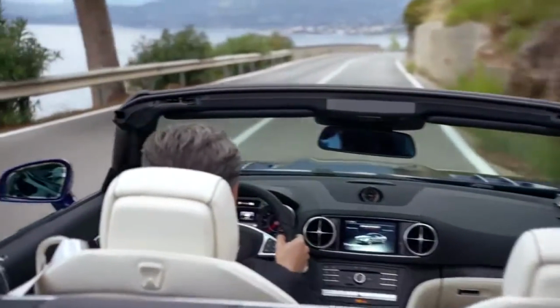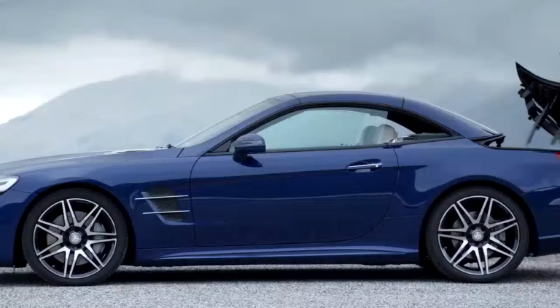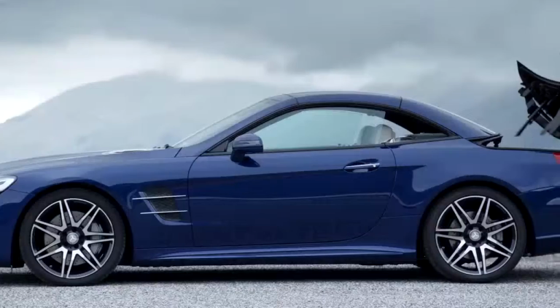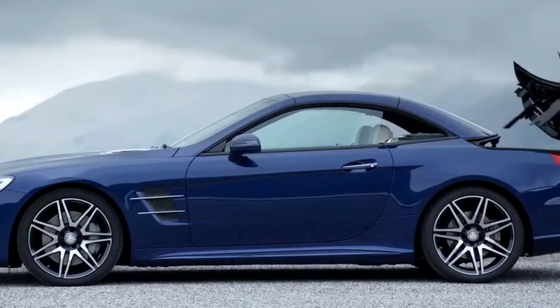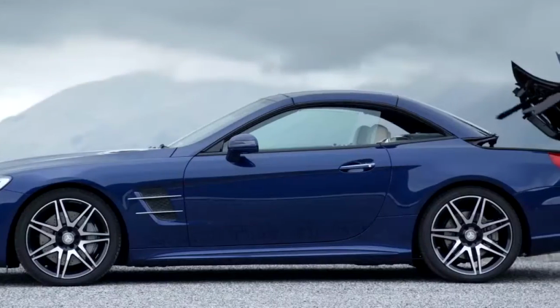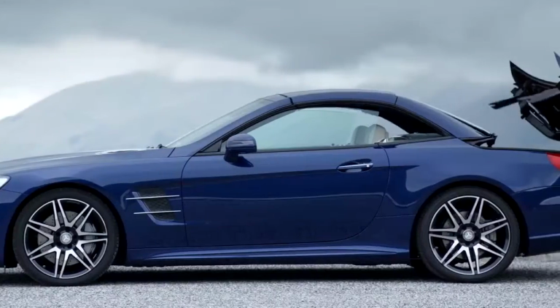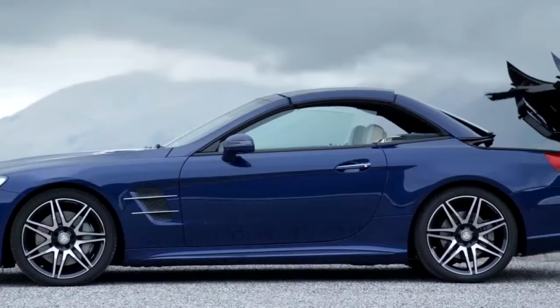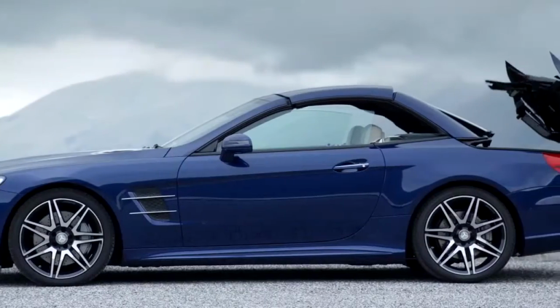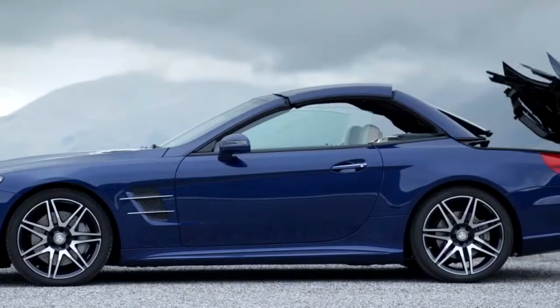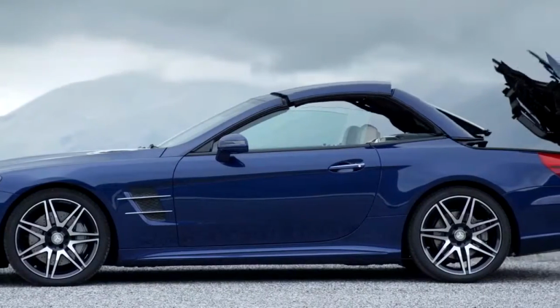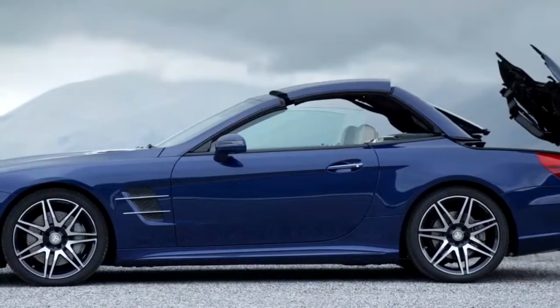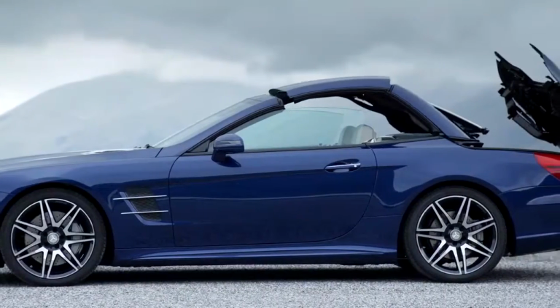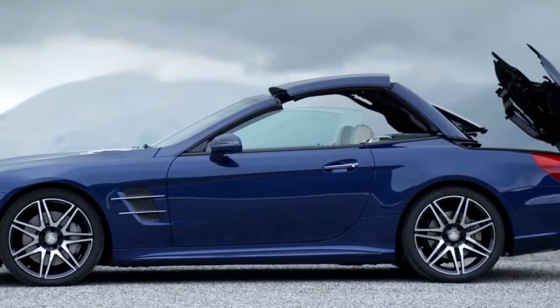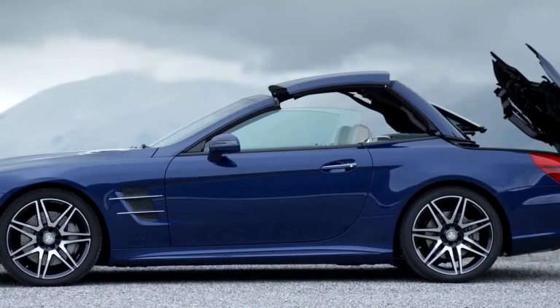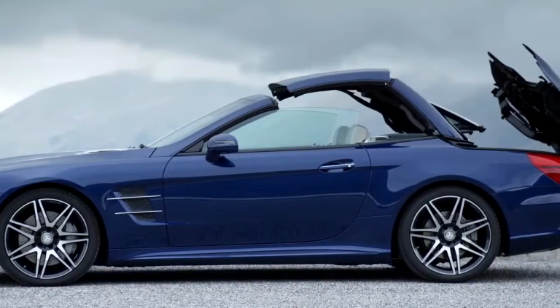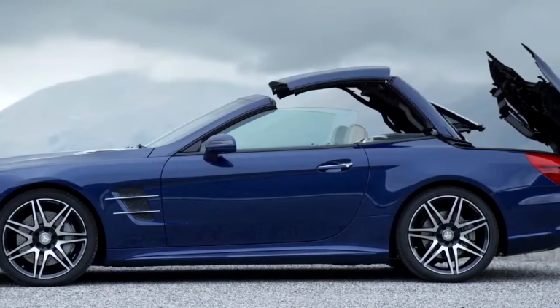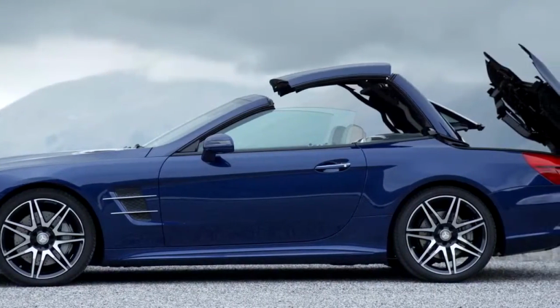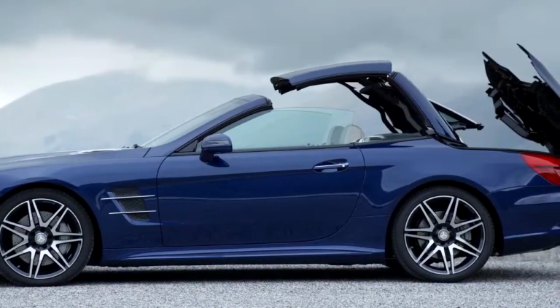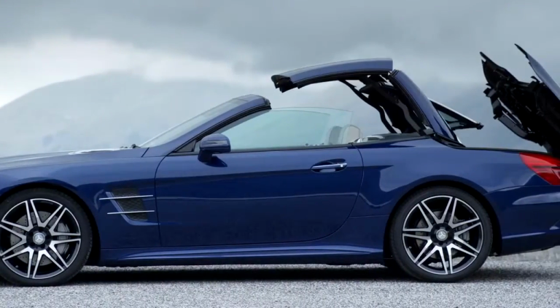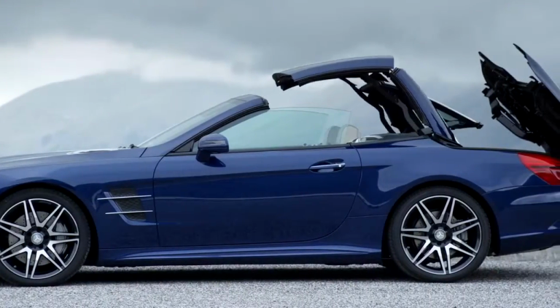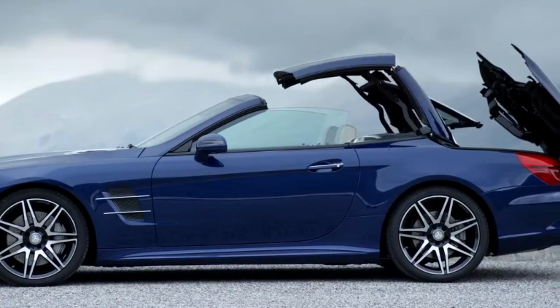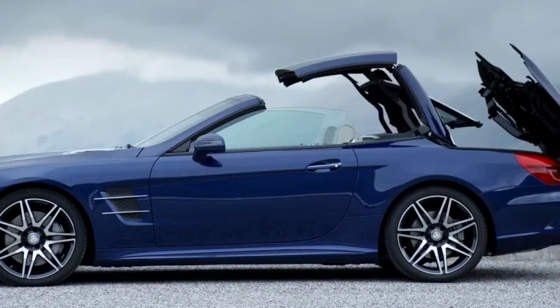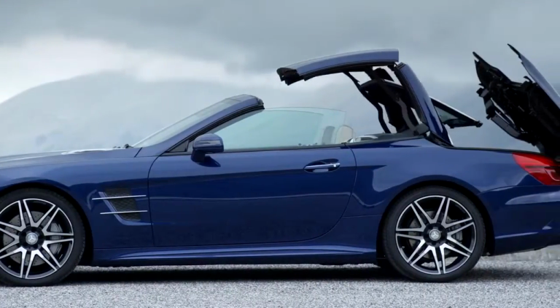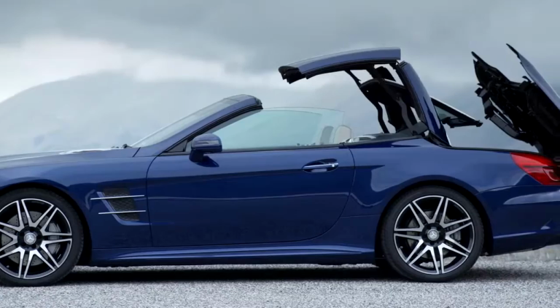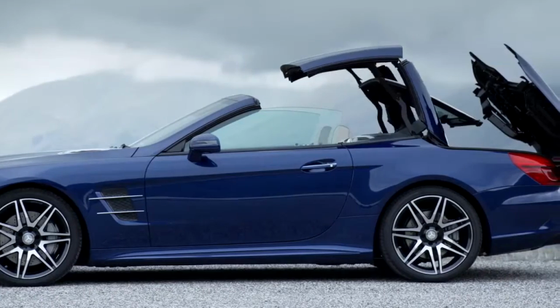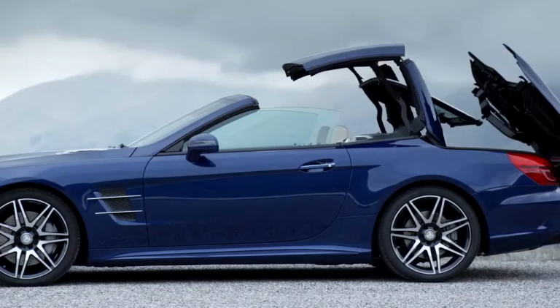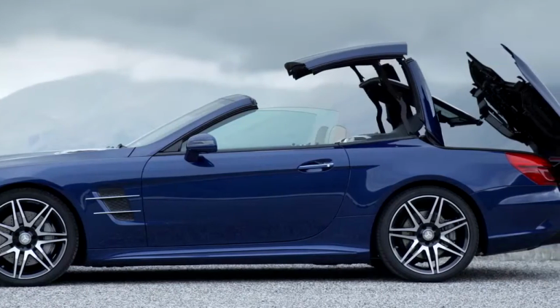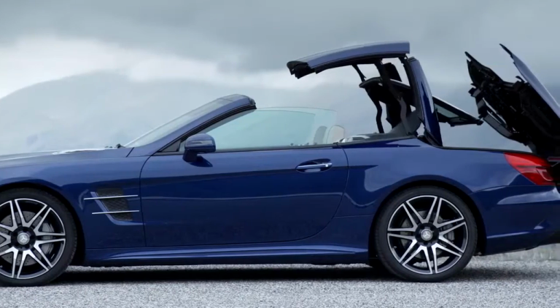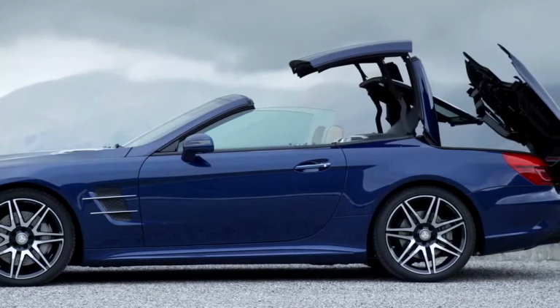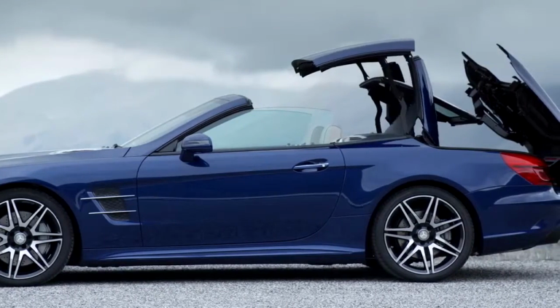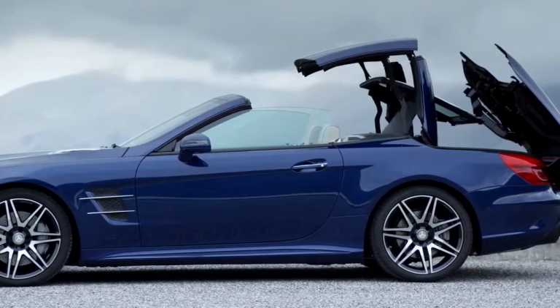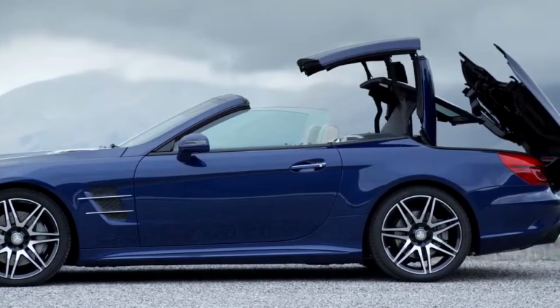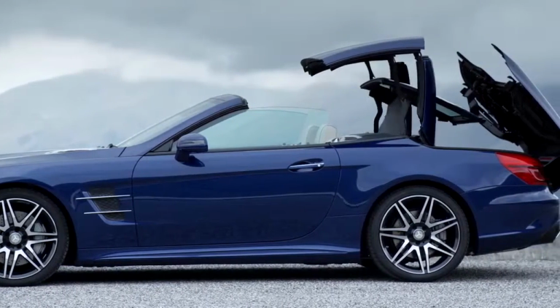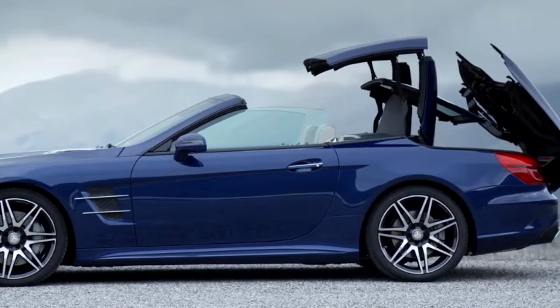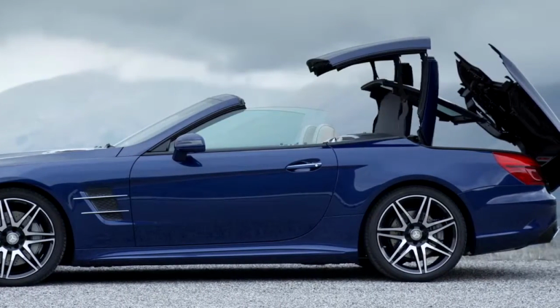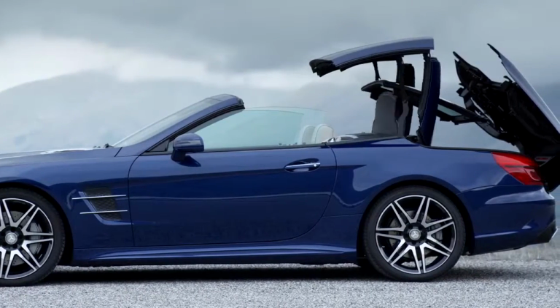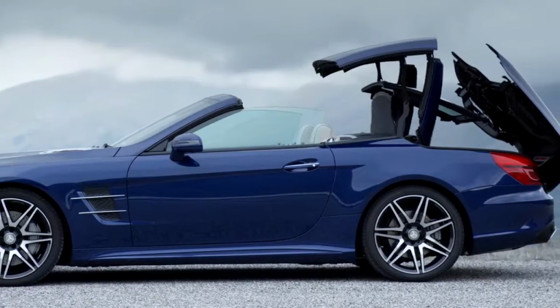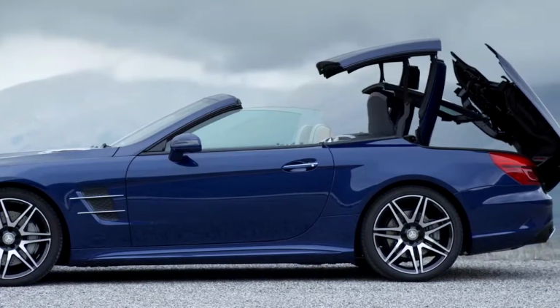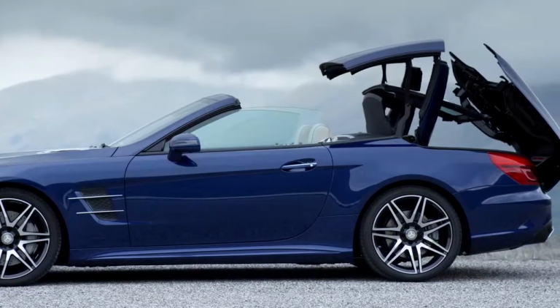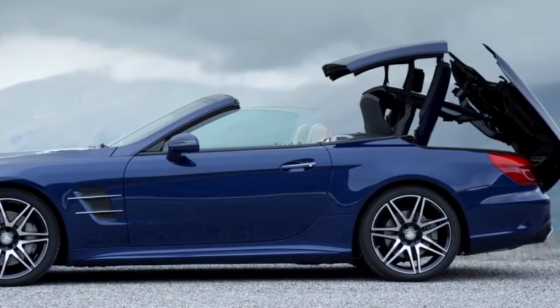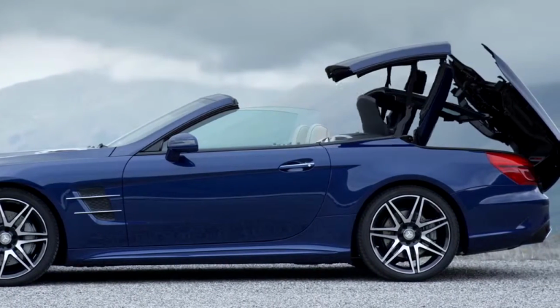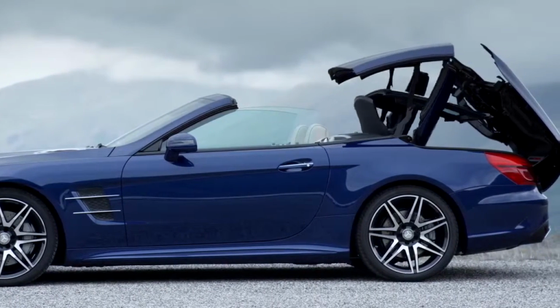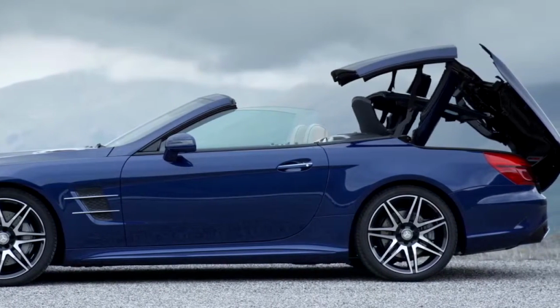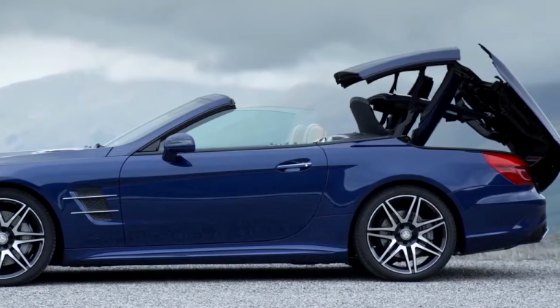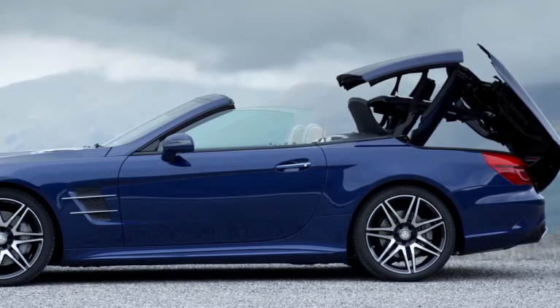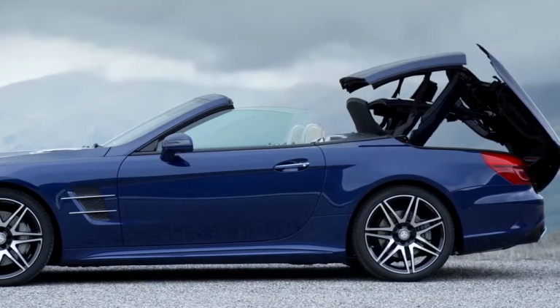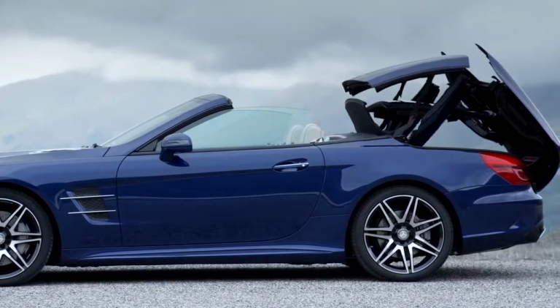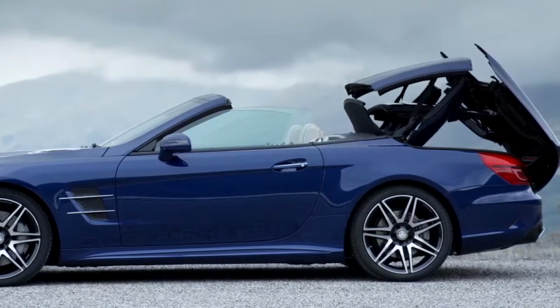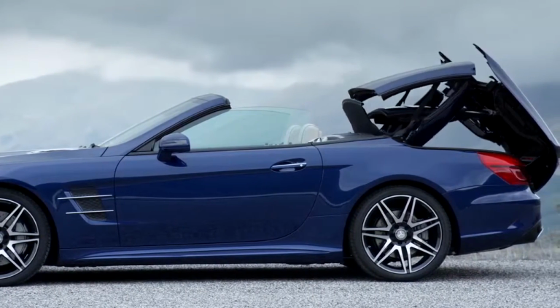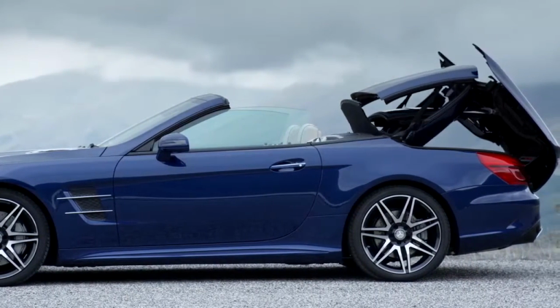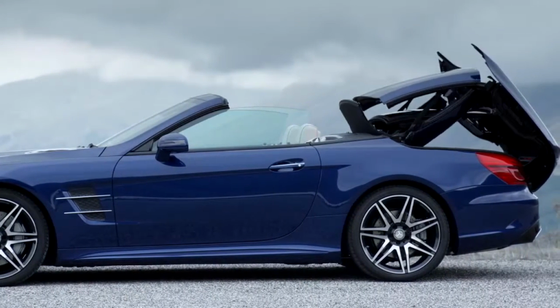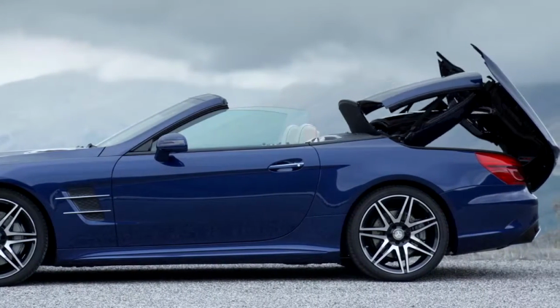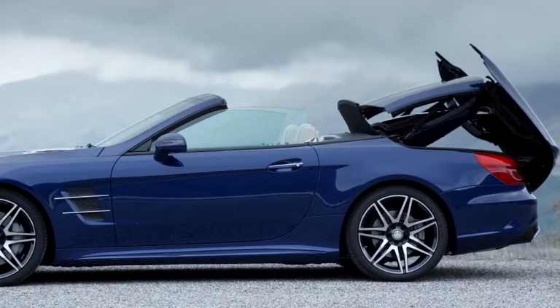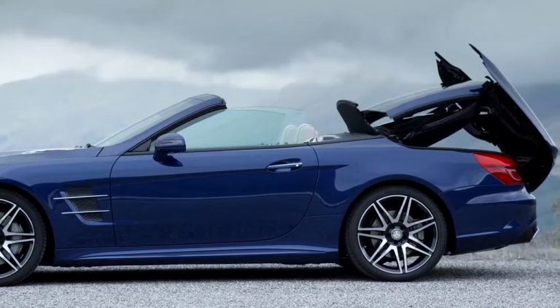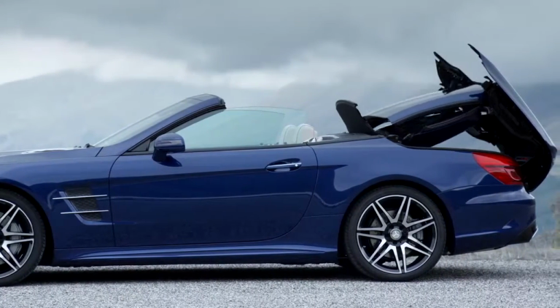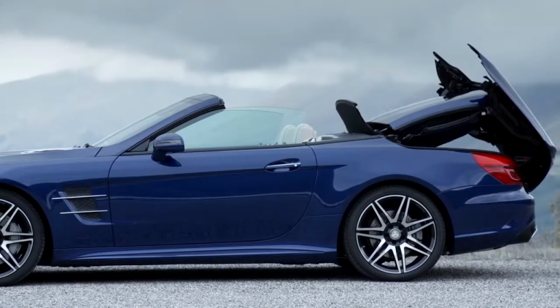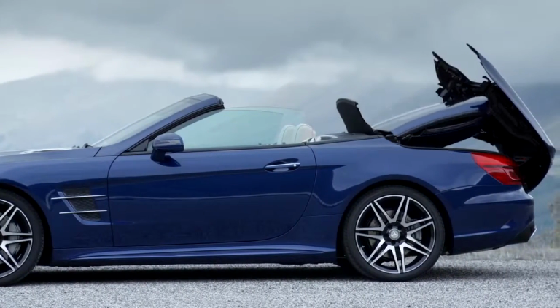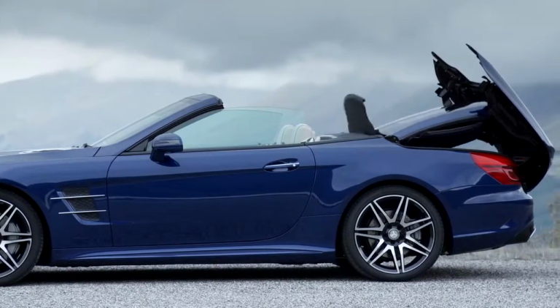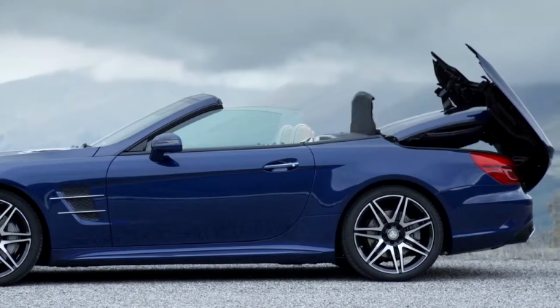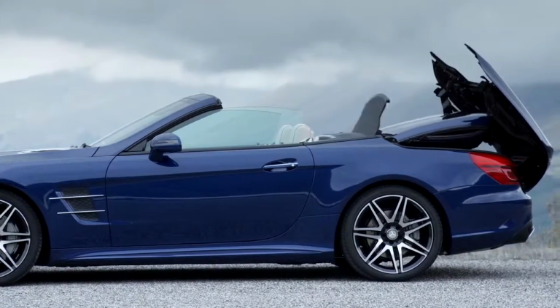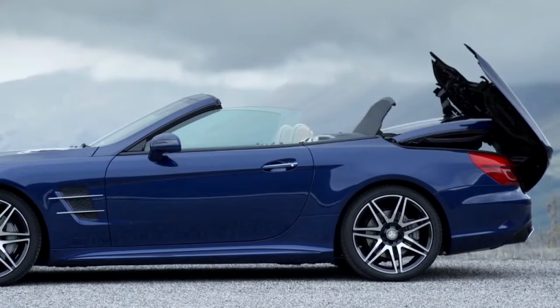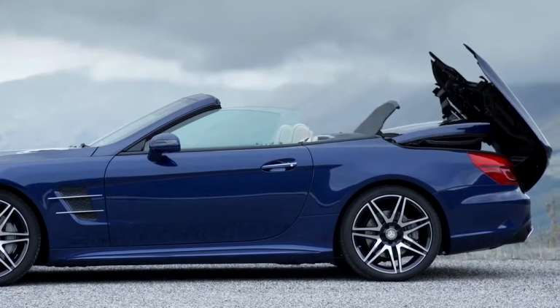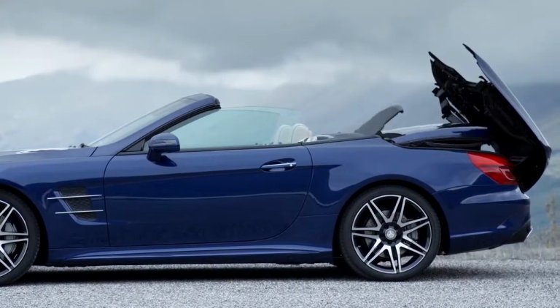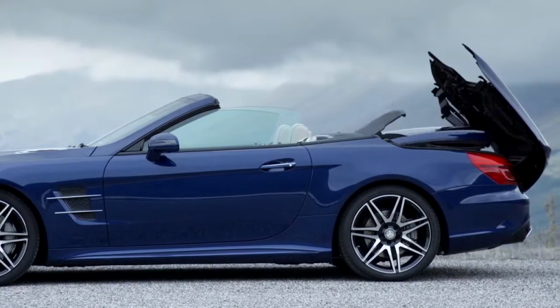The roof of the new SL can be opened or closed at the higher speed of up to 40 km per hour, giving you total freedom to just enjoy the sun.